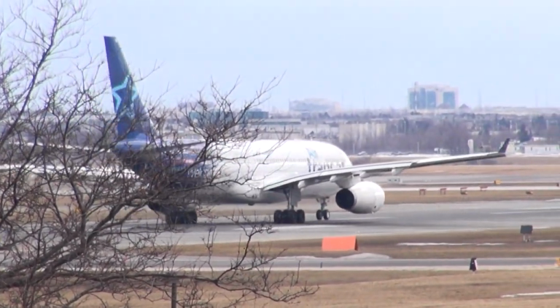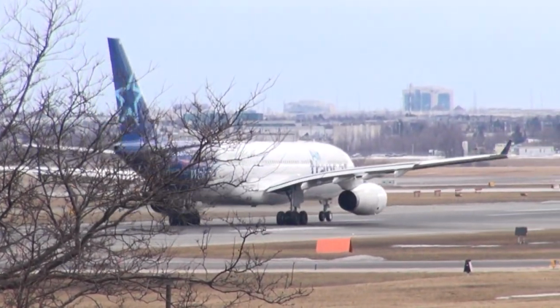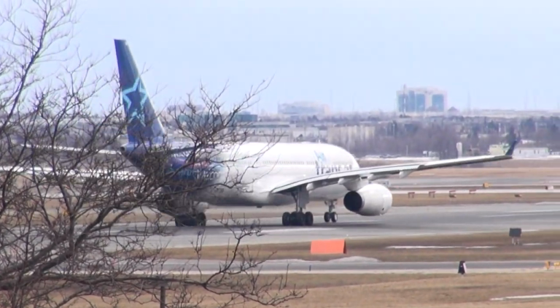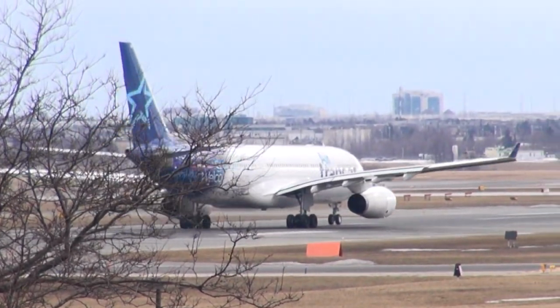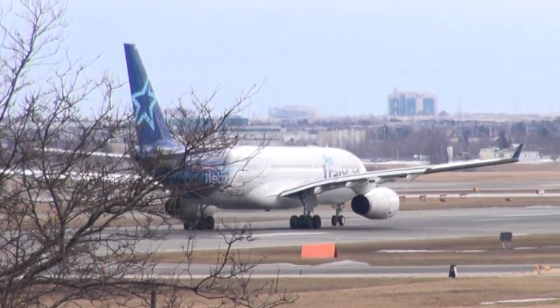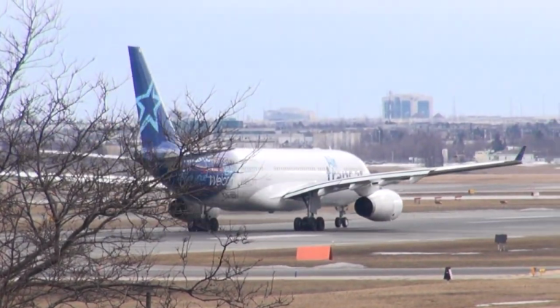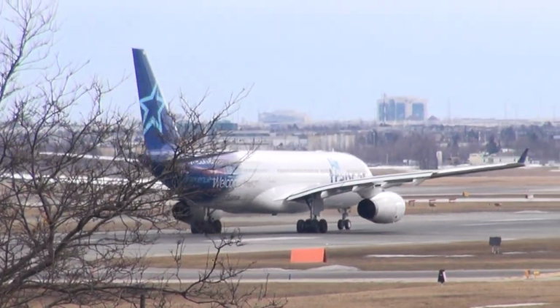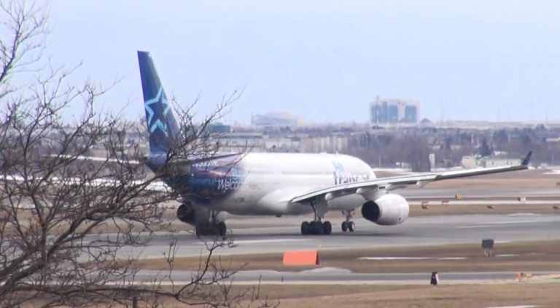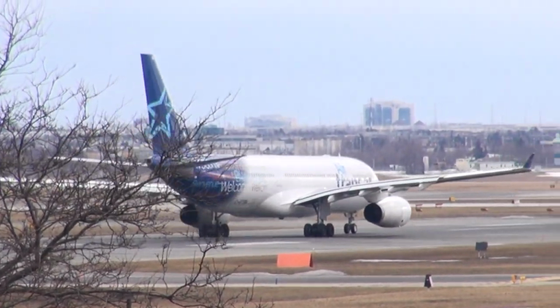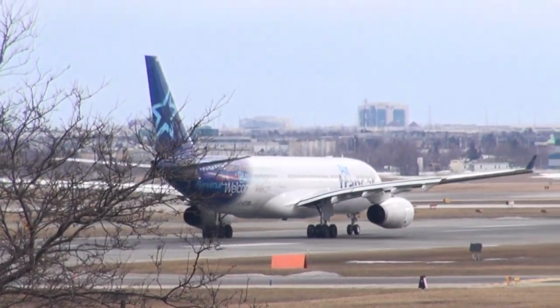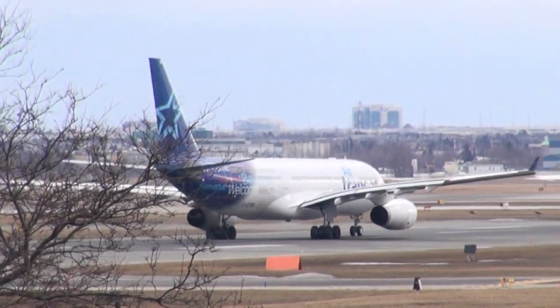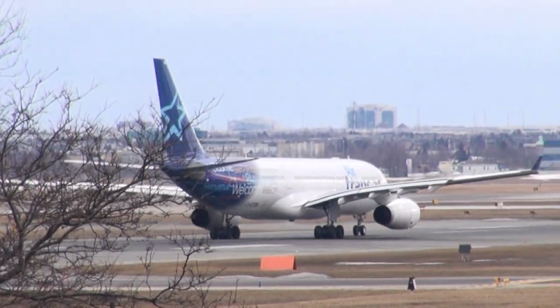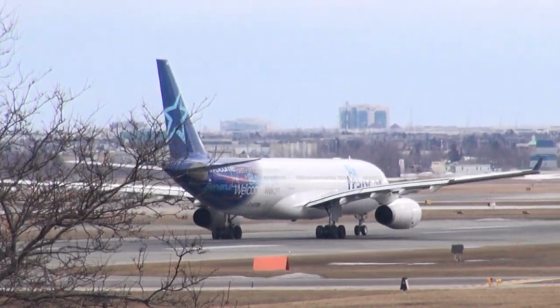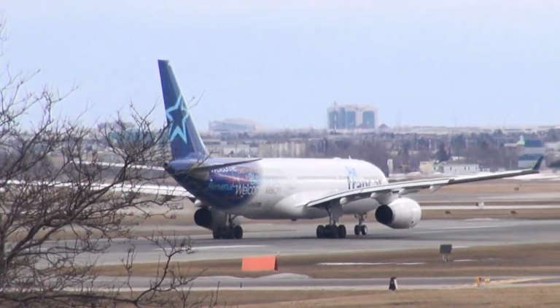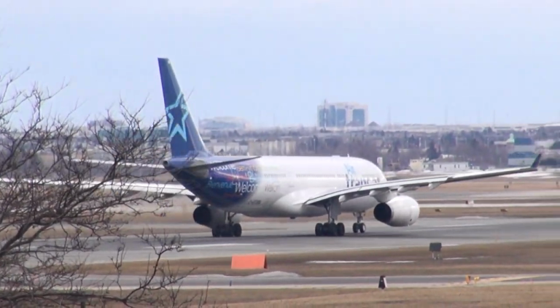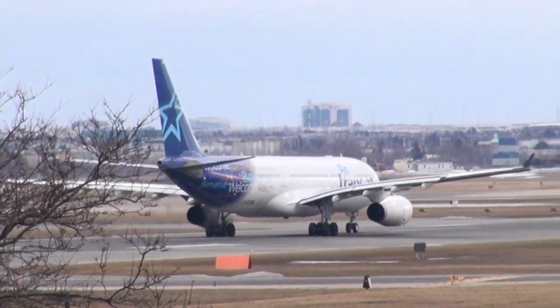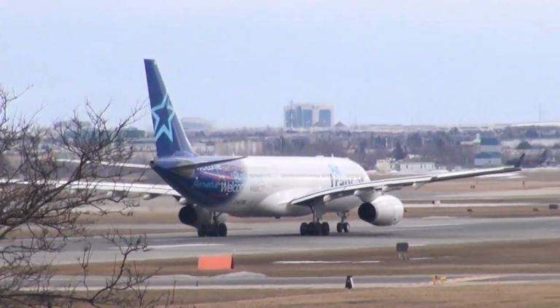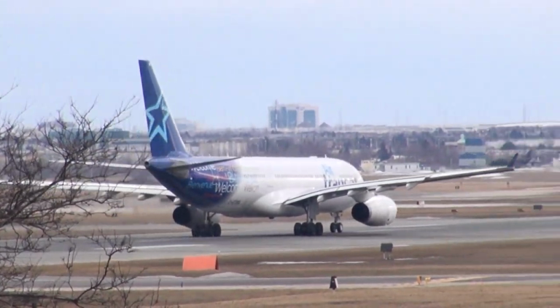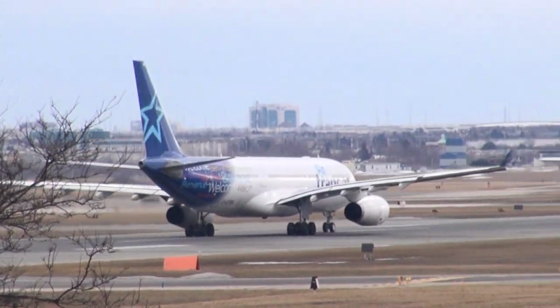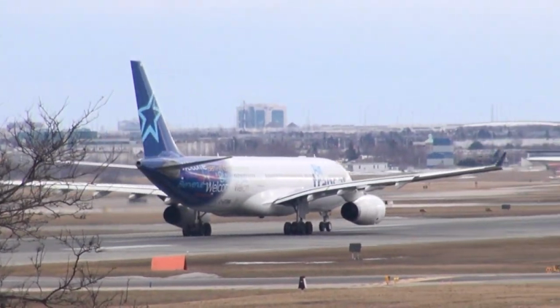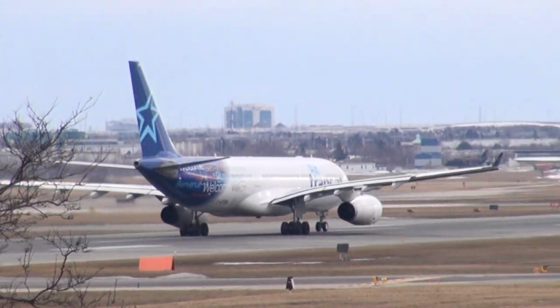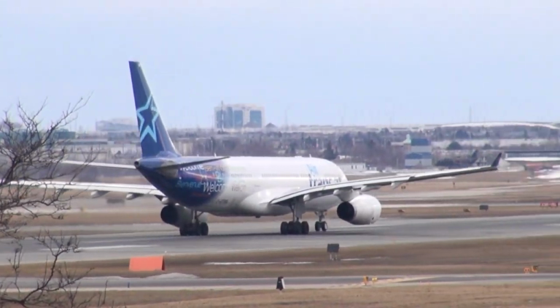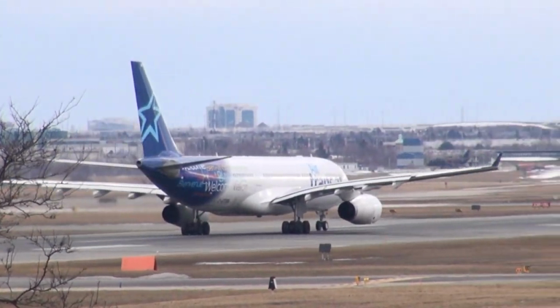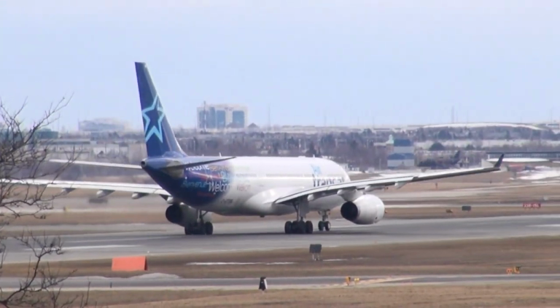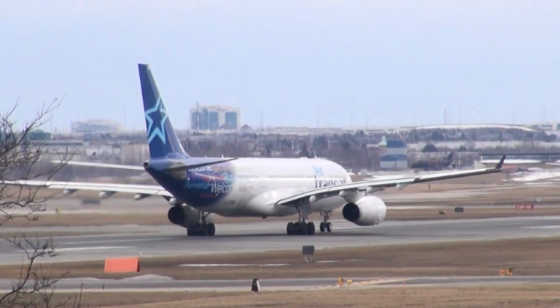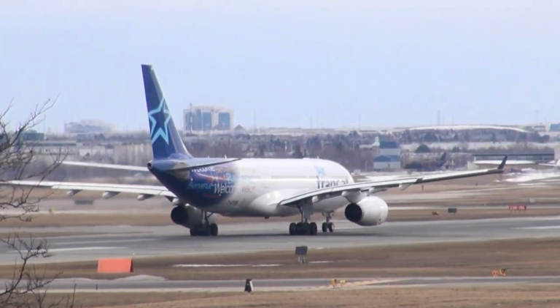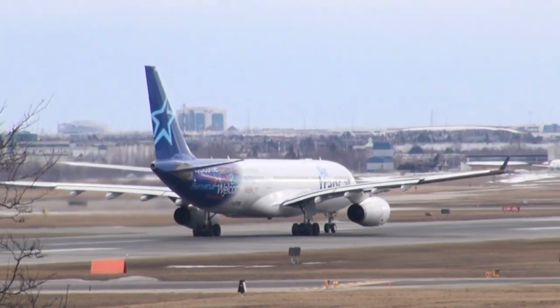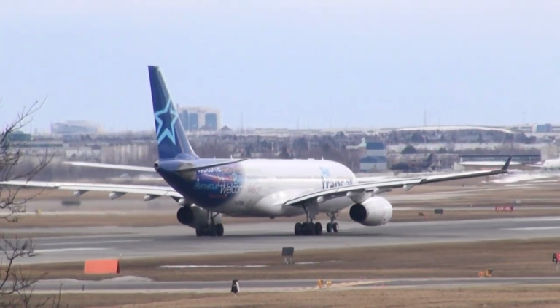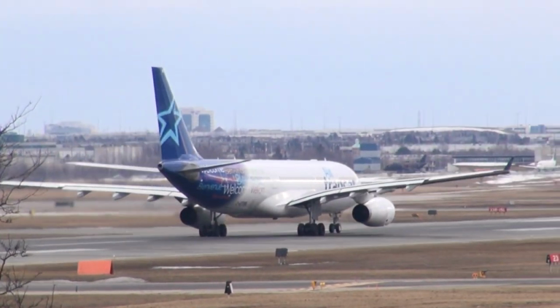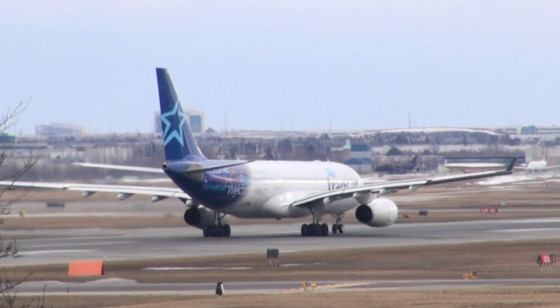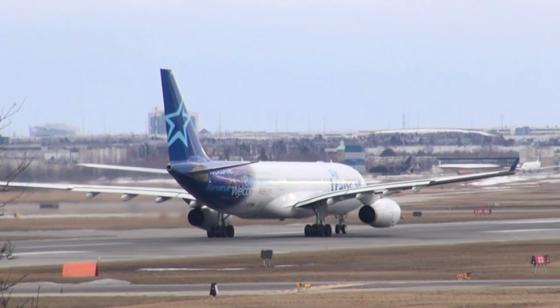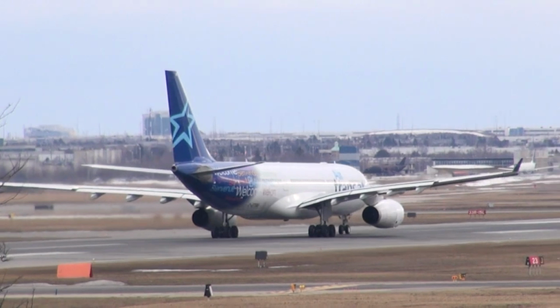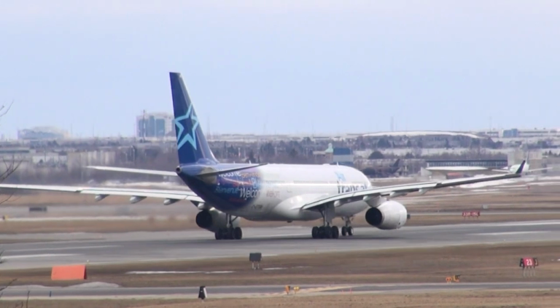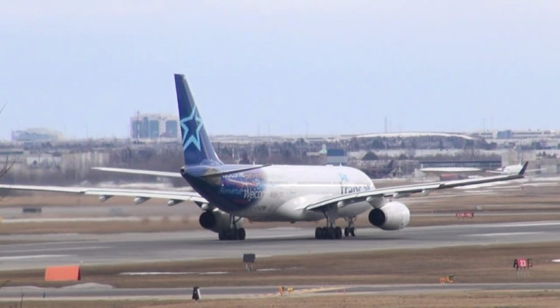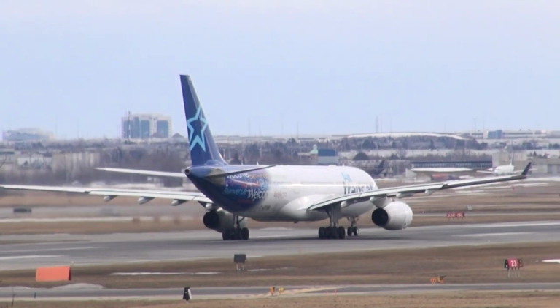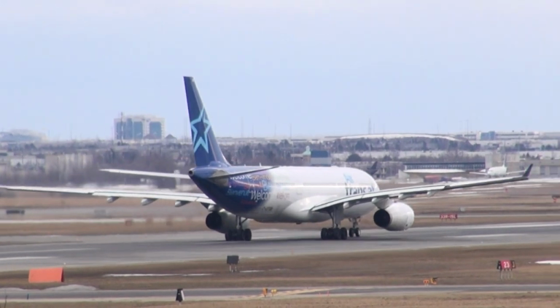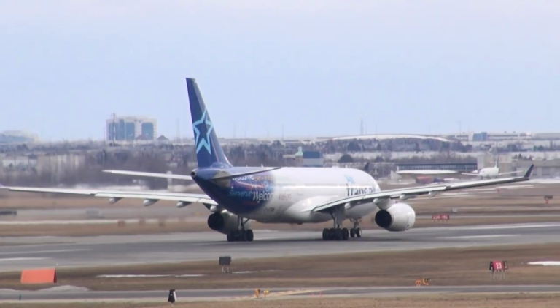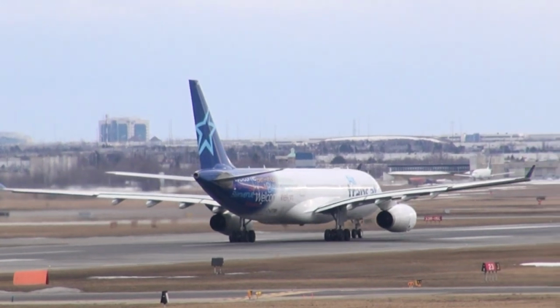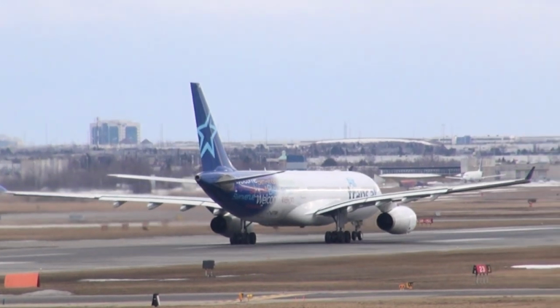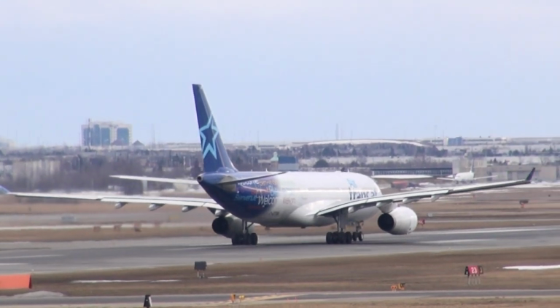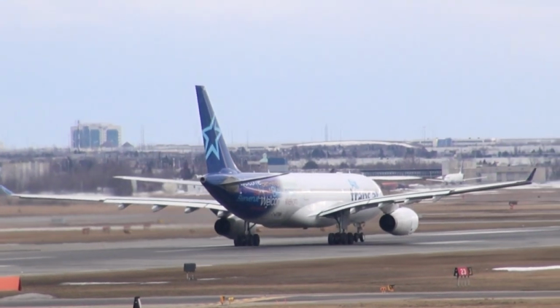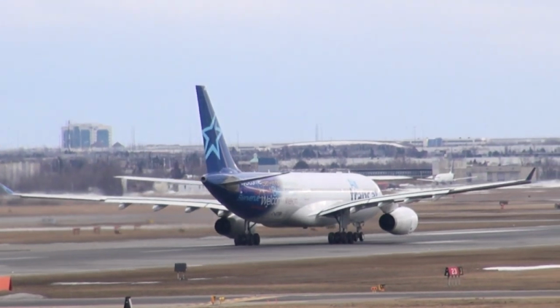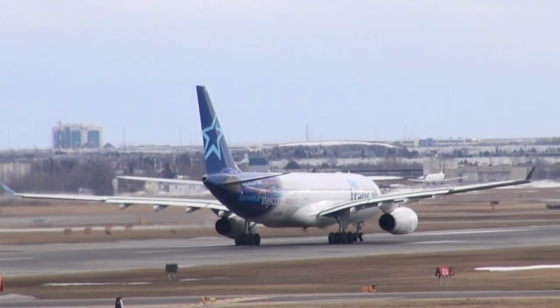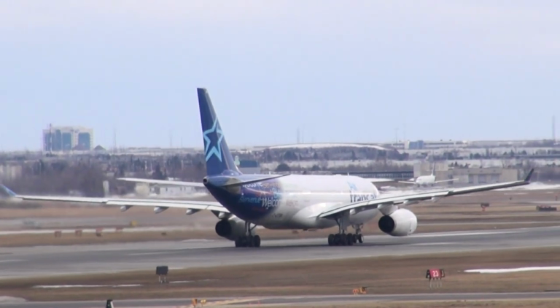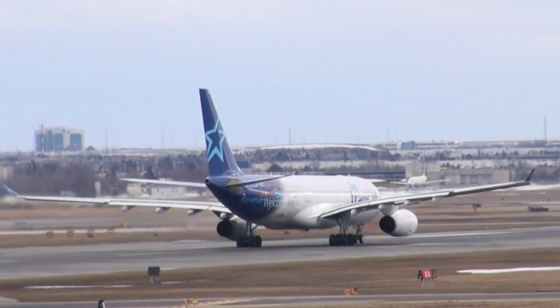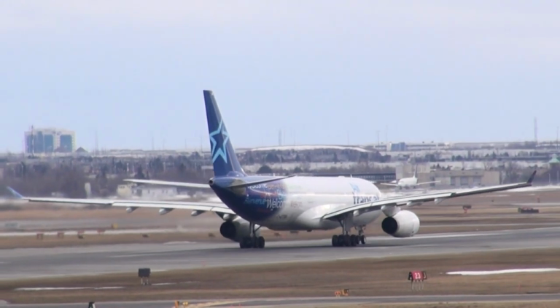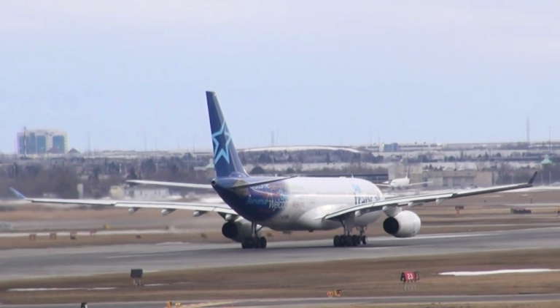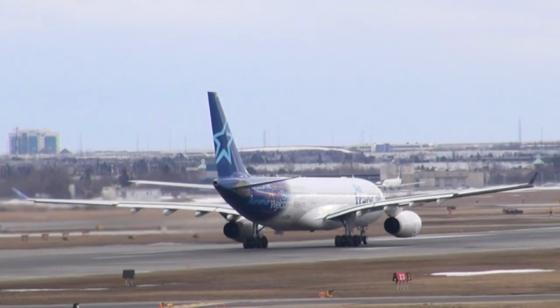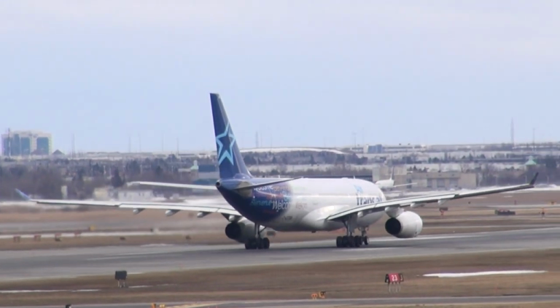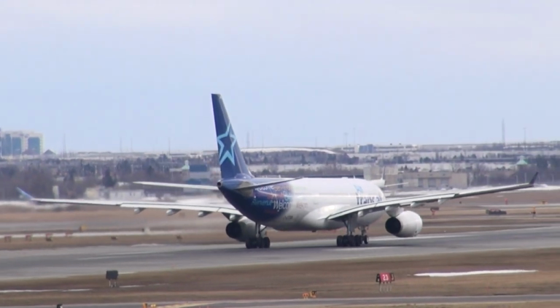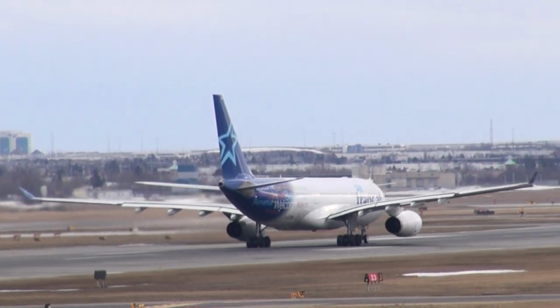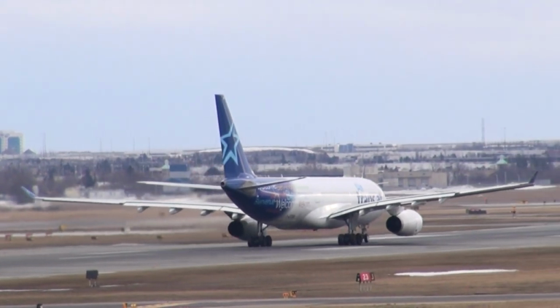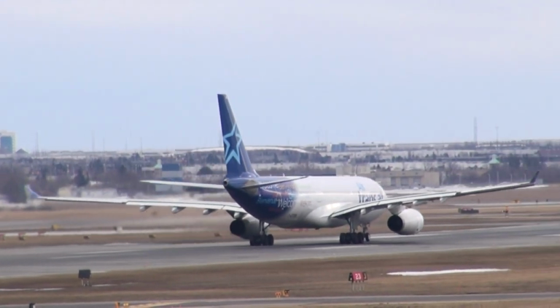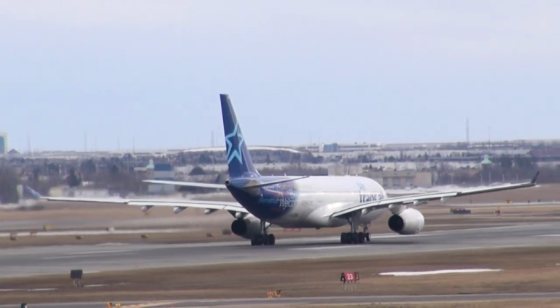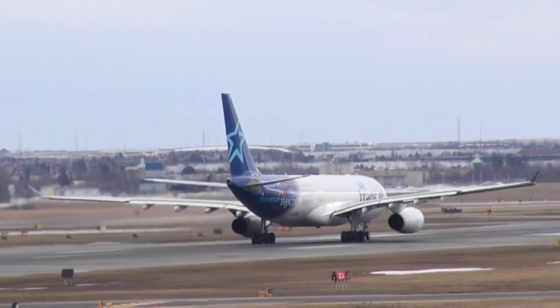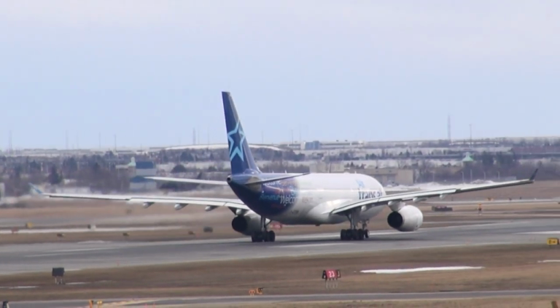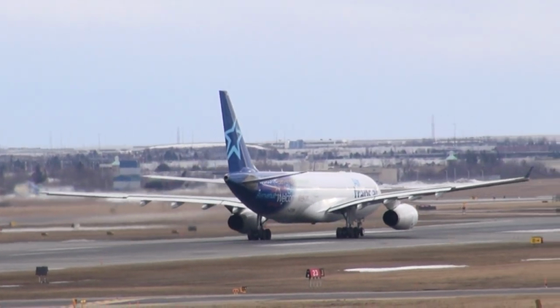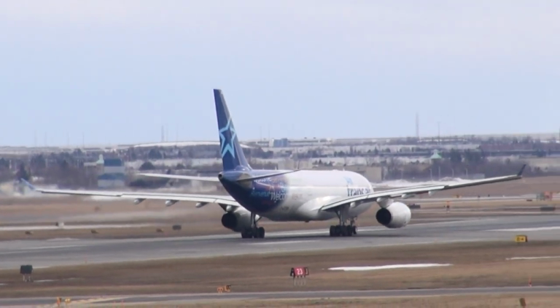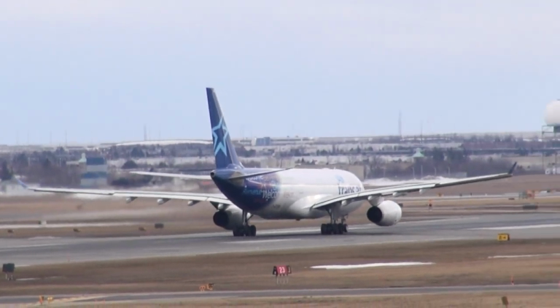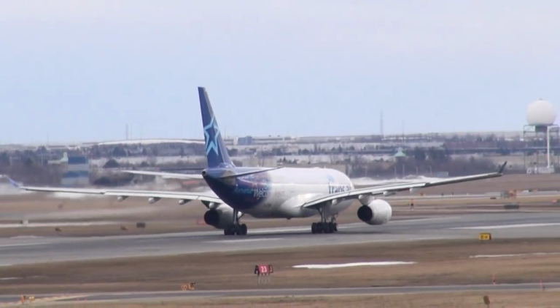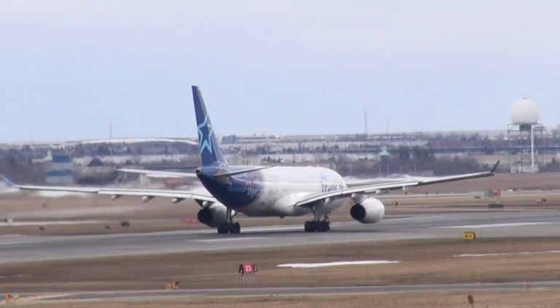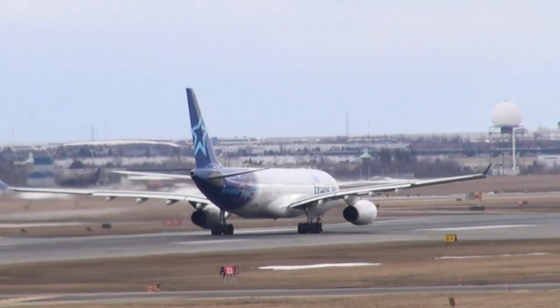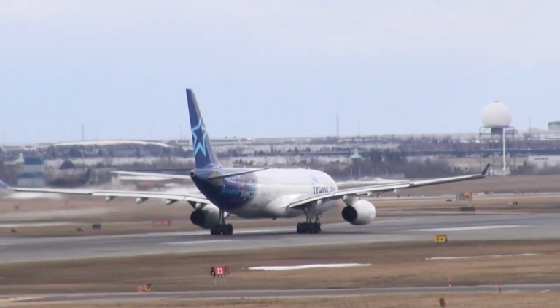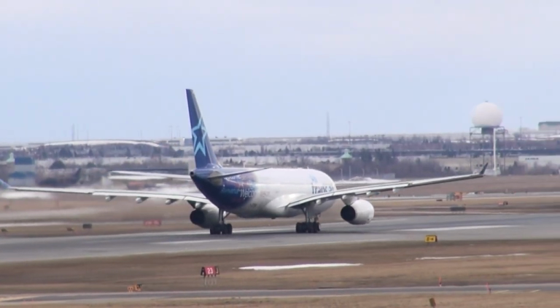79795, line up approach runway 23. Grand 183, line up runway 23, short delay, 48 driven.